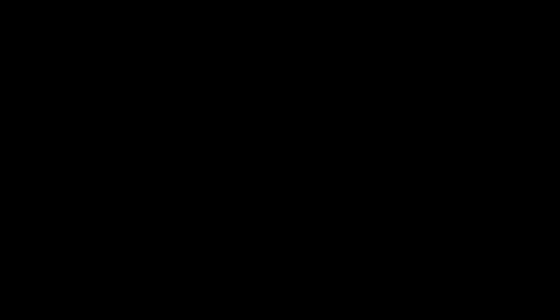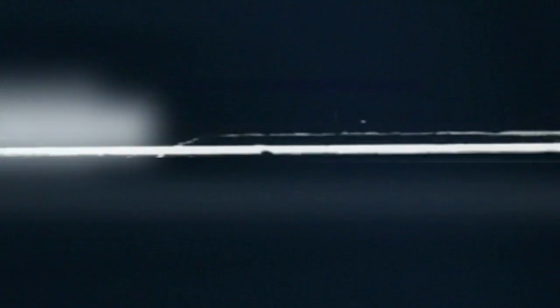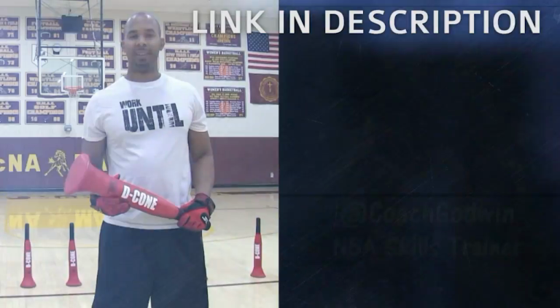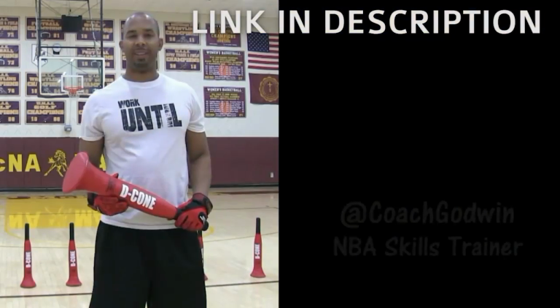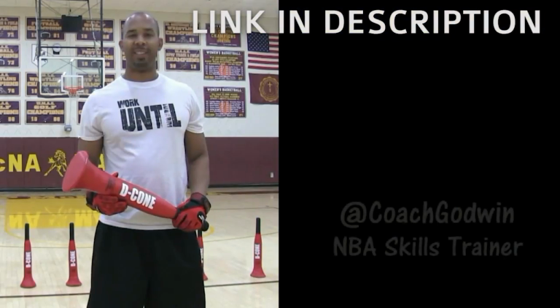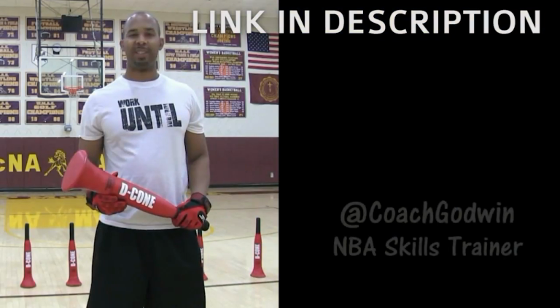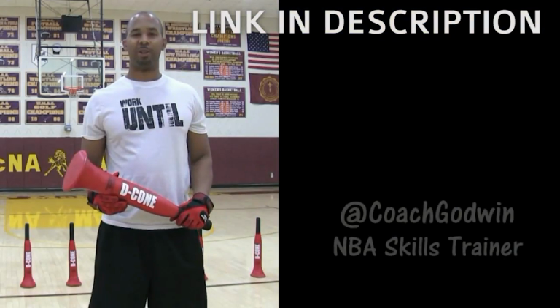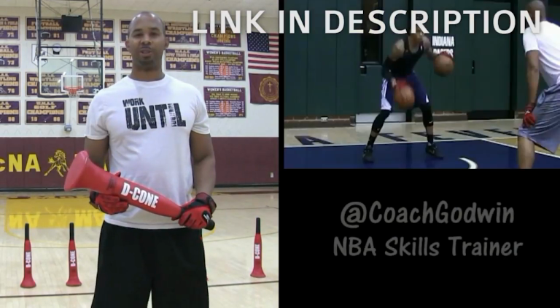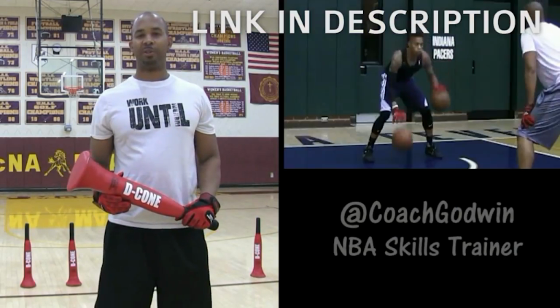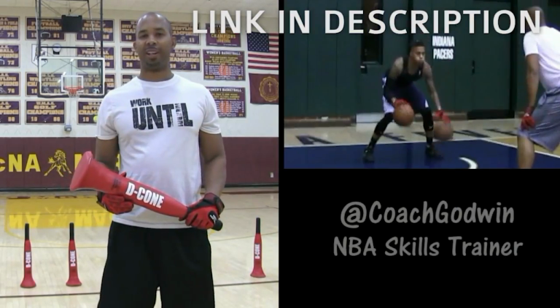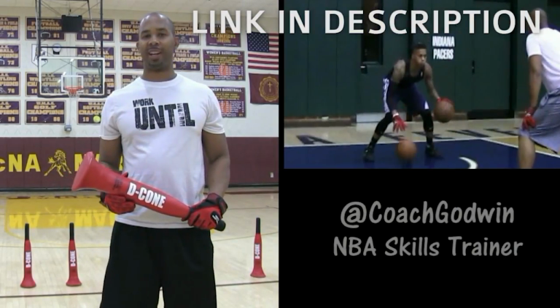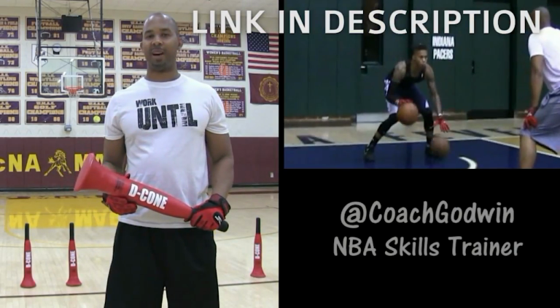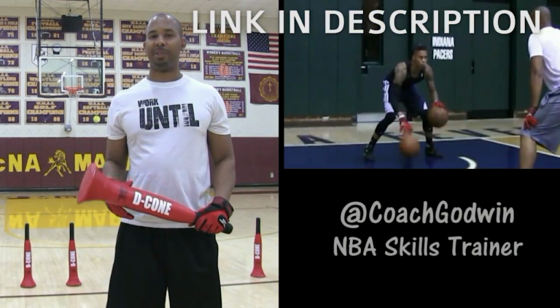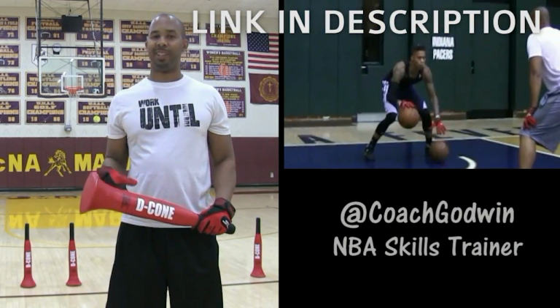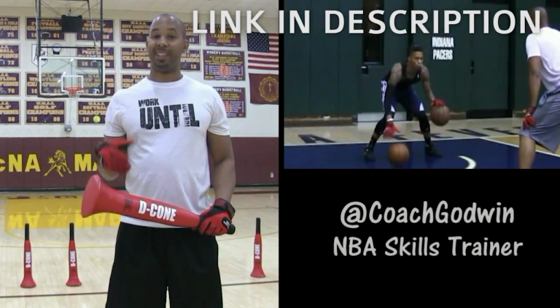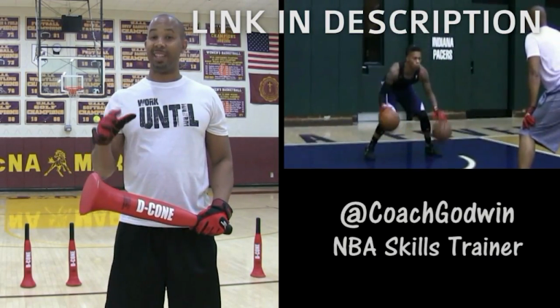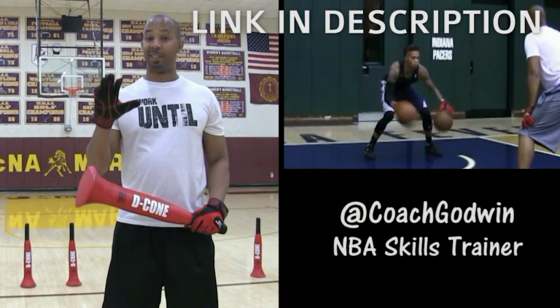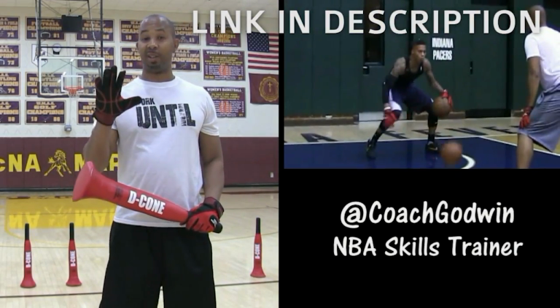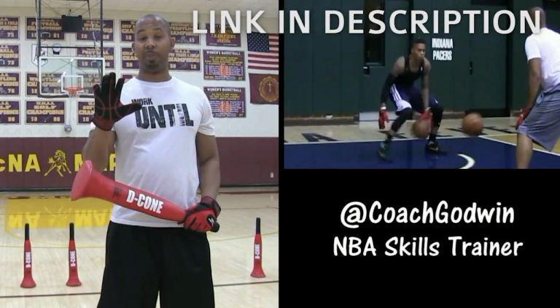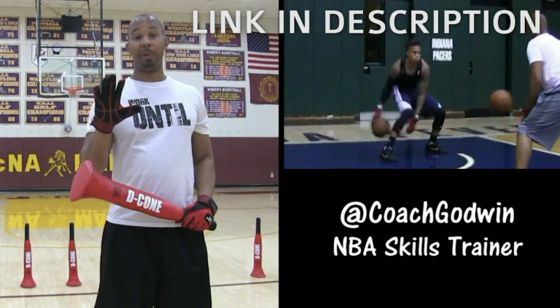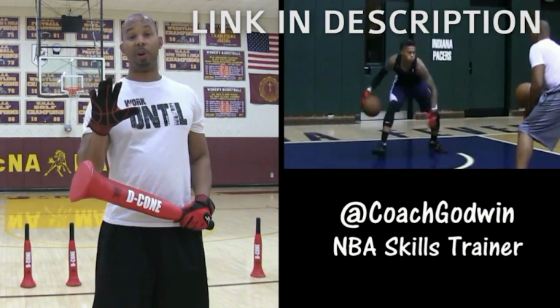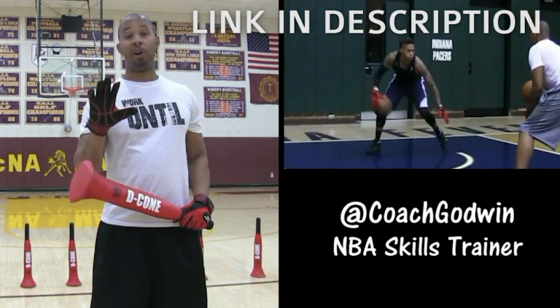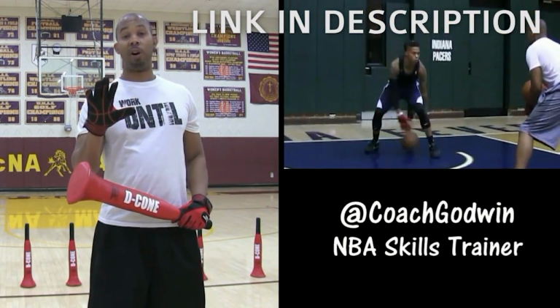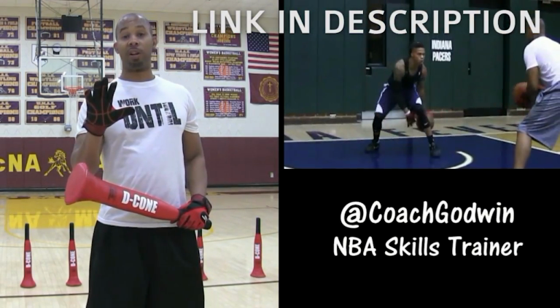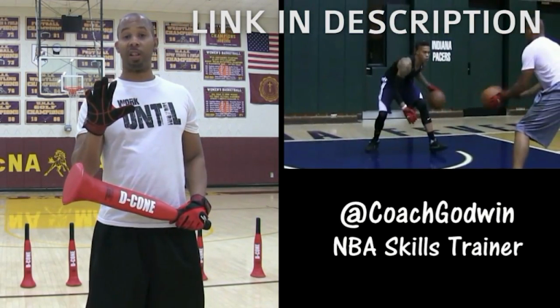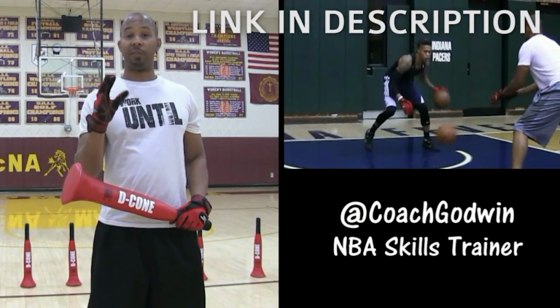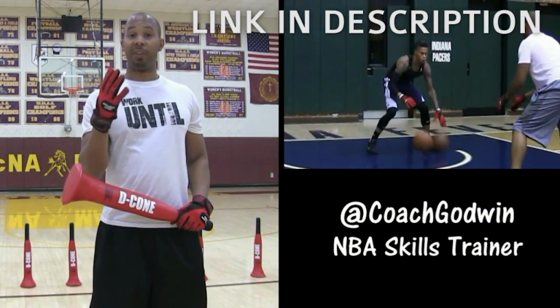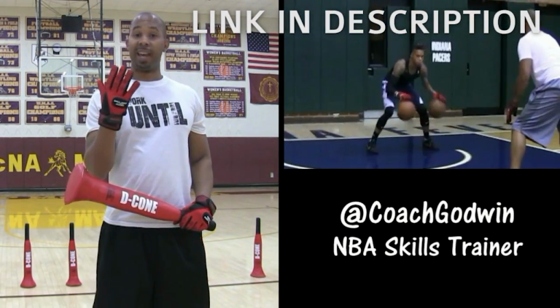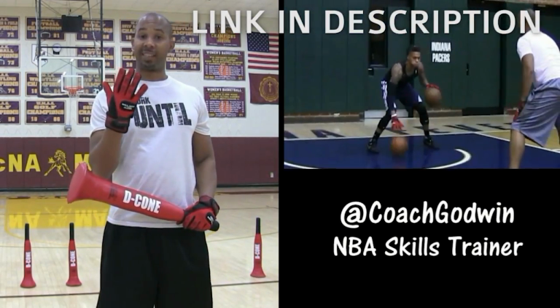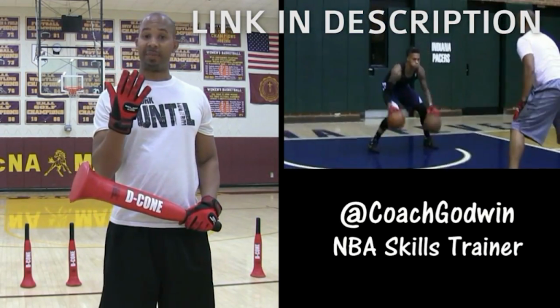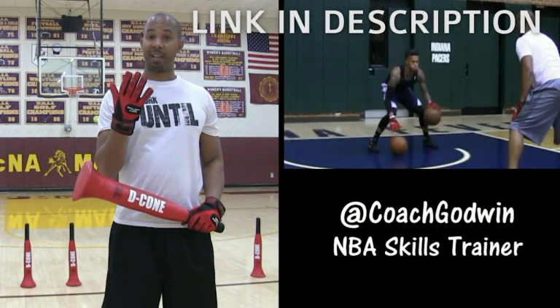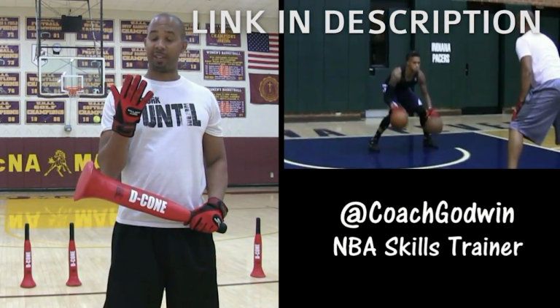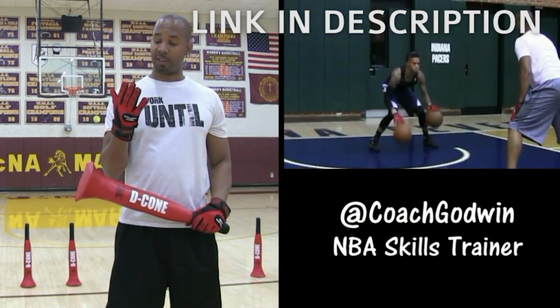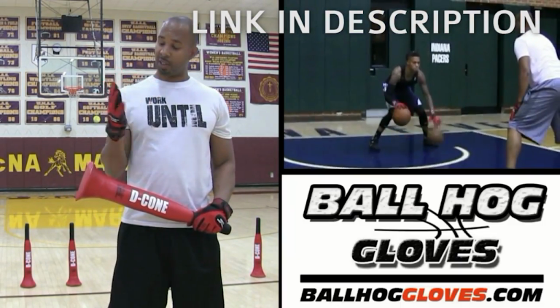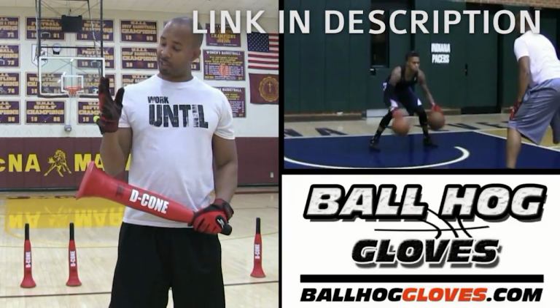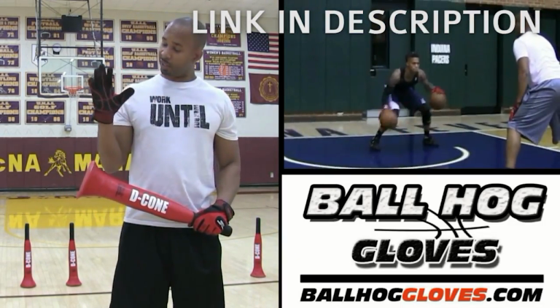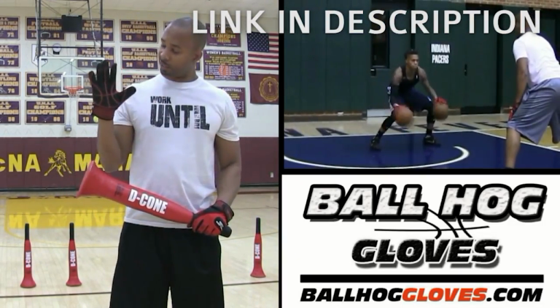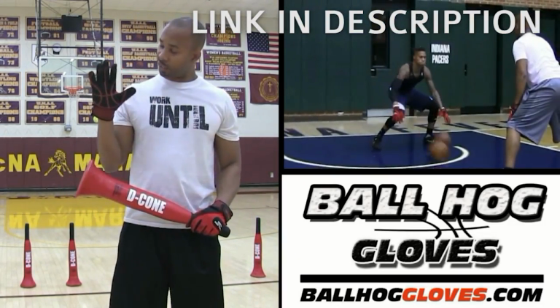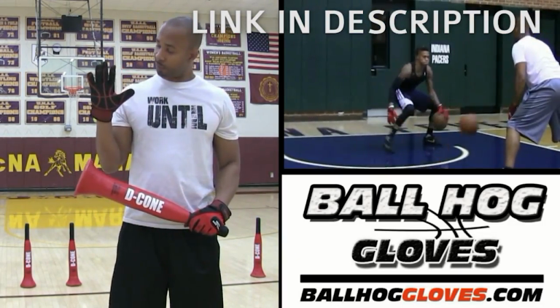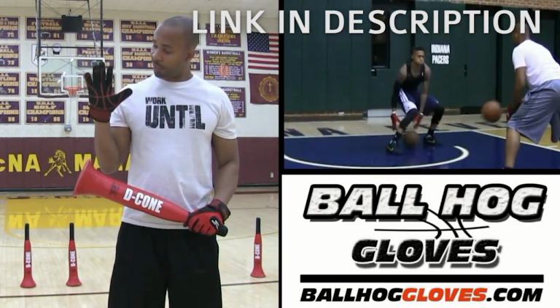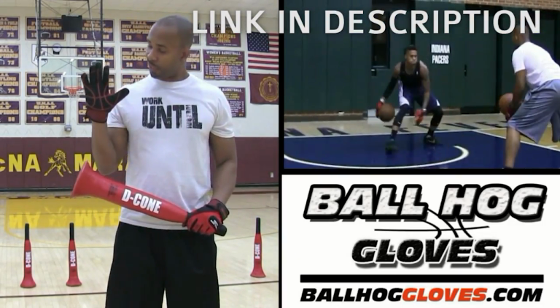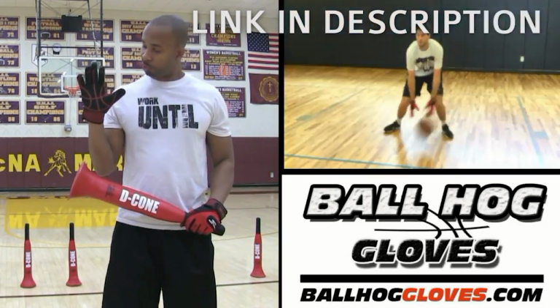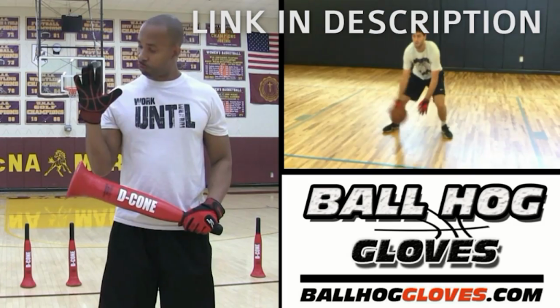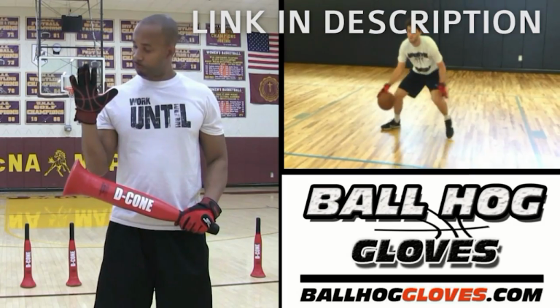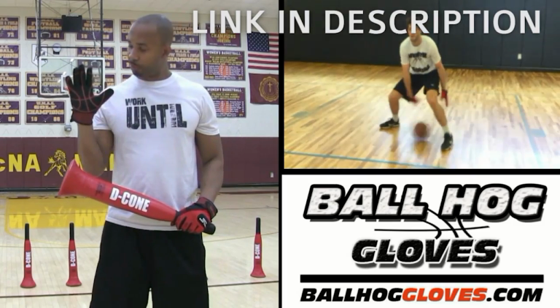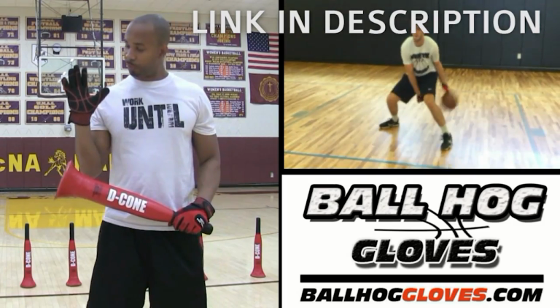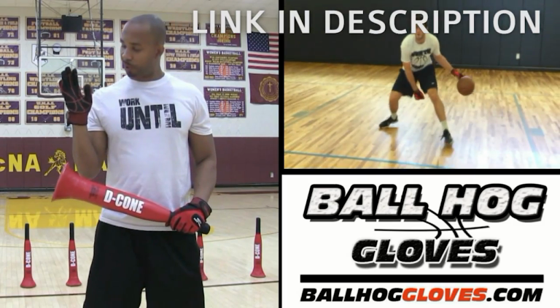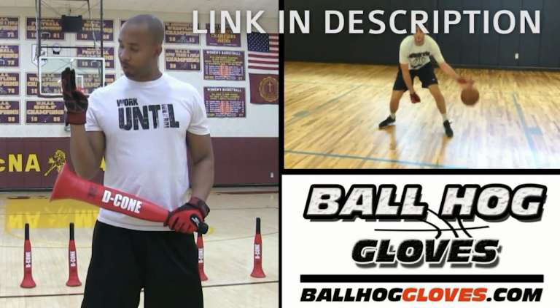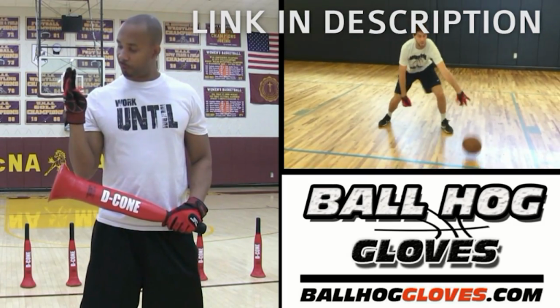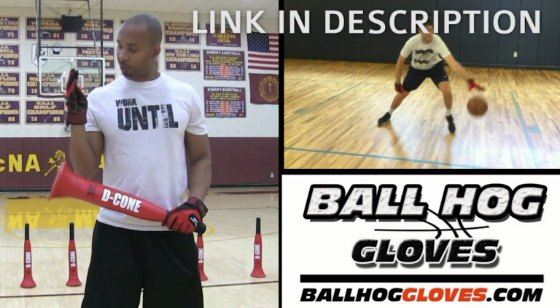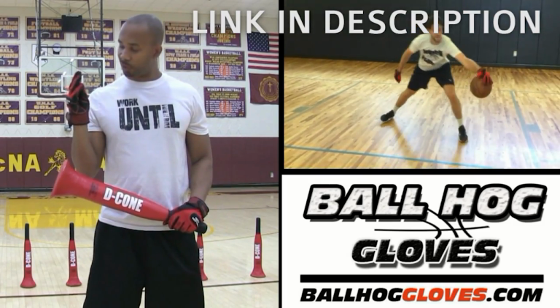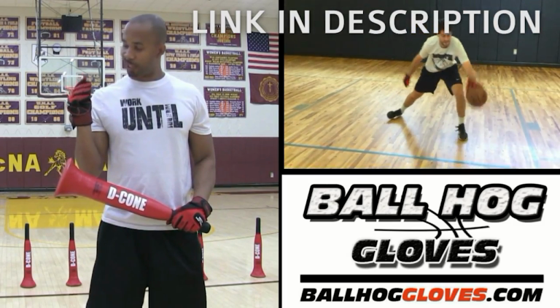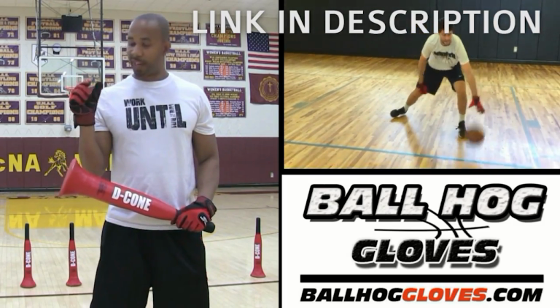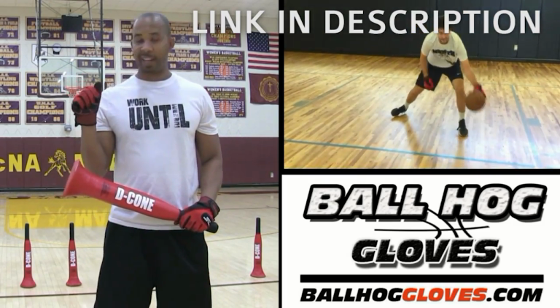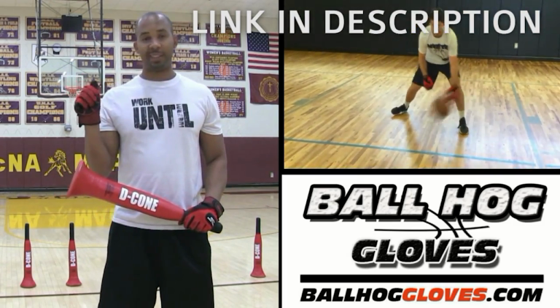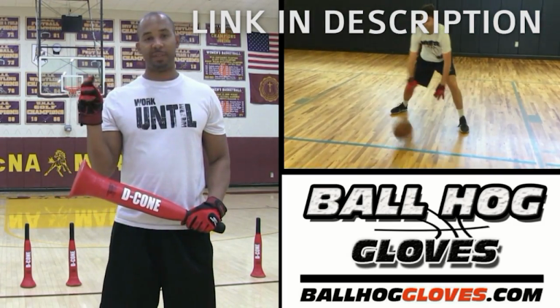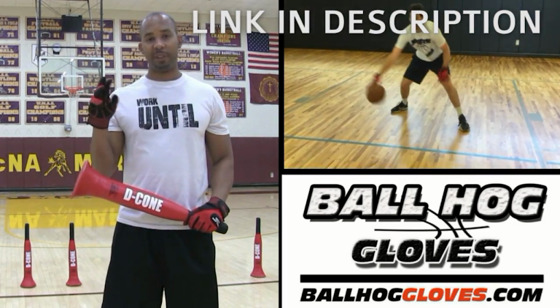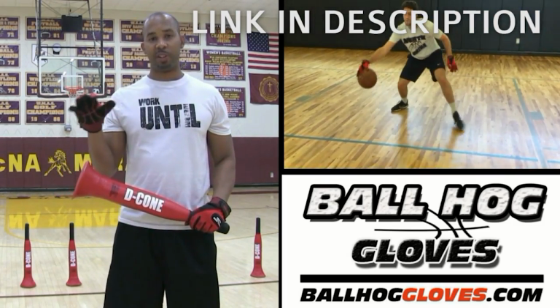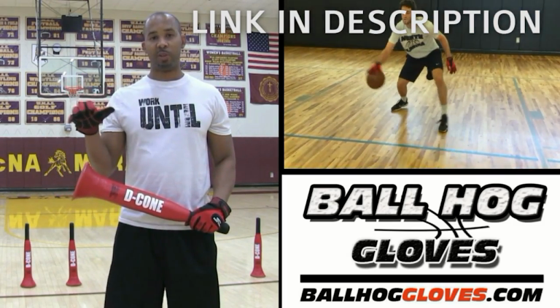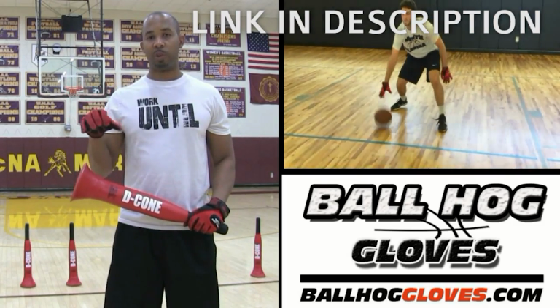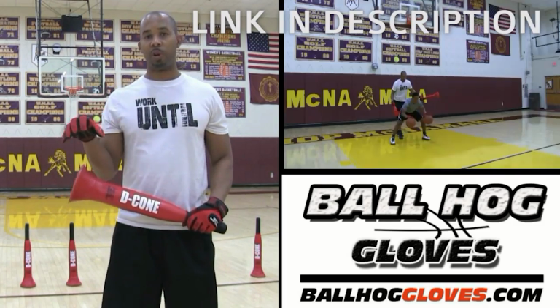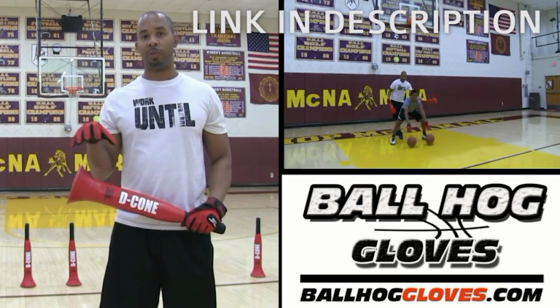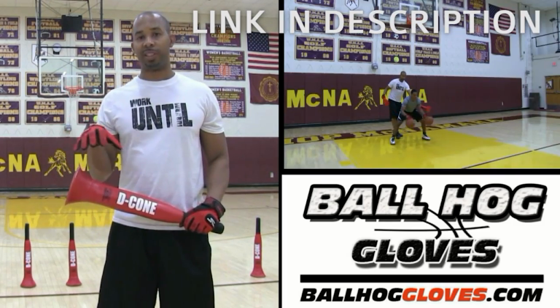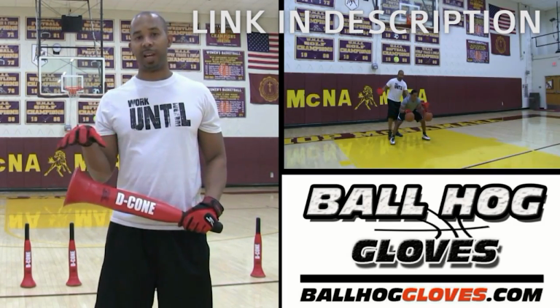This is Coach Karan Godwin and these are the Ball Hall Glove X Factor. They take away the natural grip of the ball, forcing your hands and fingers to work overtime.